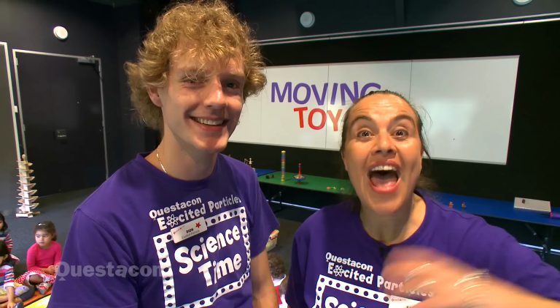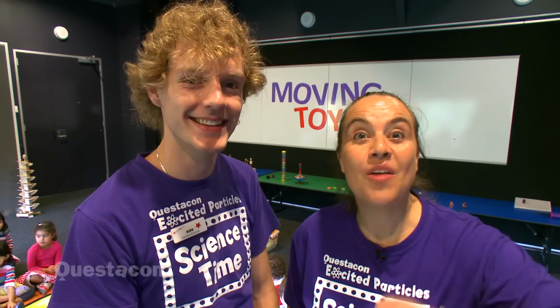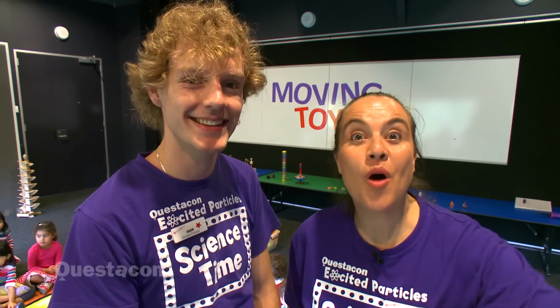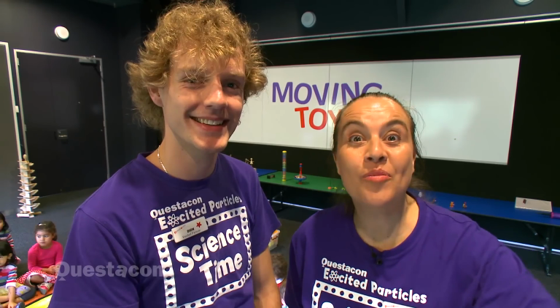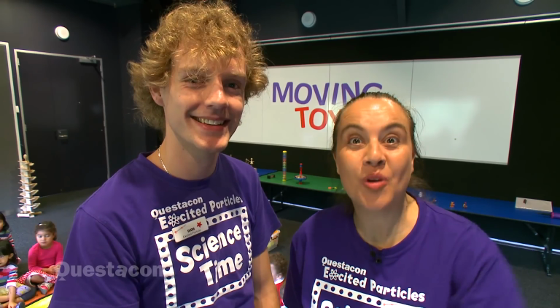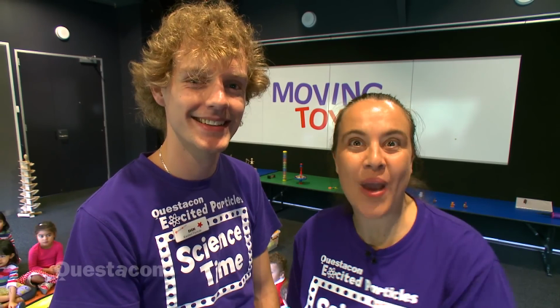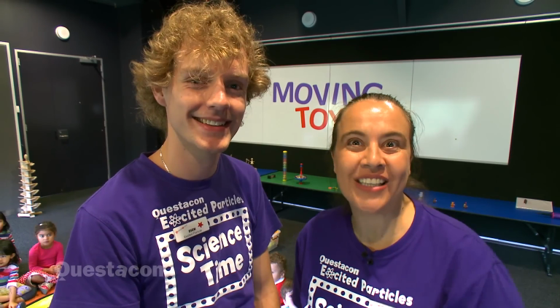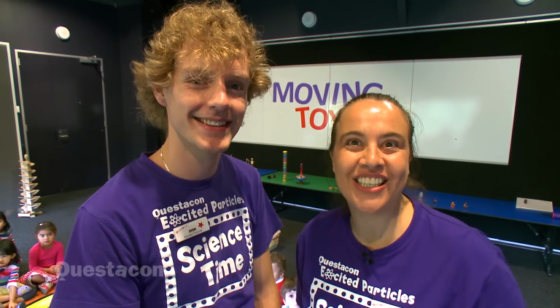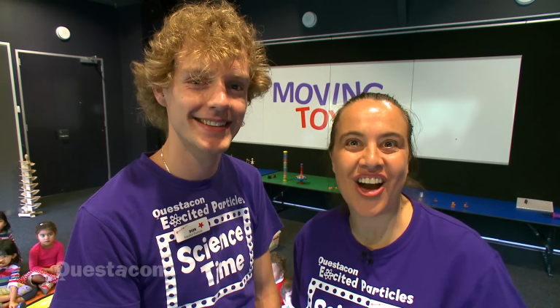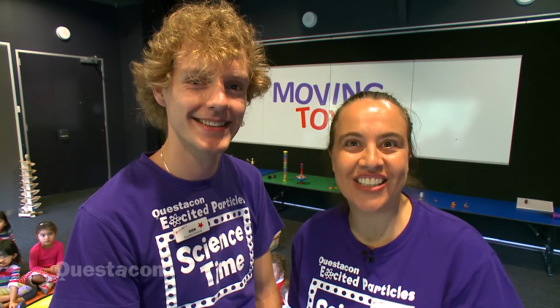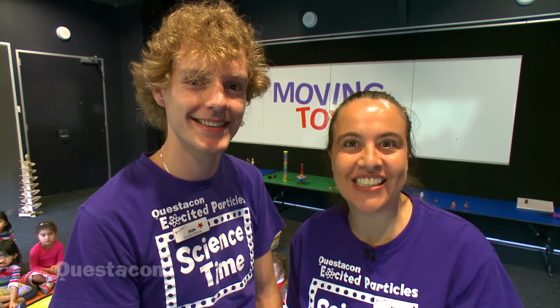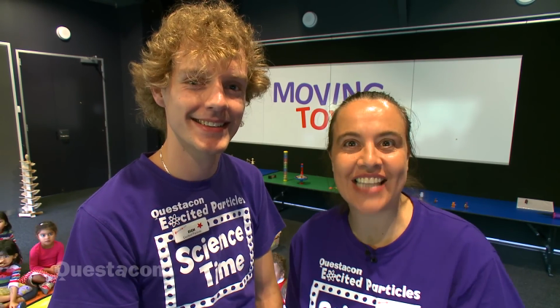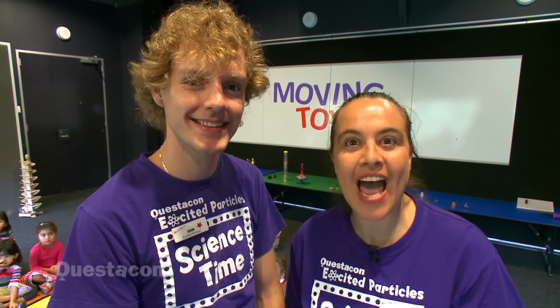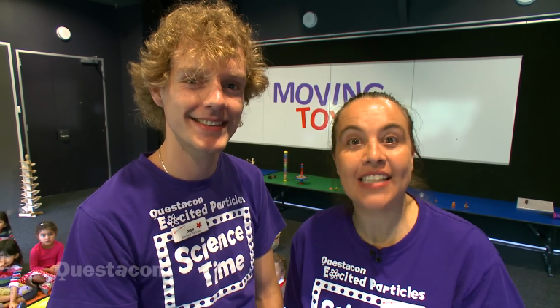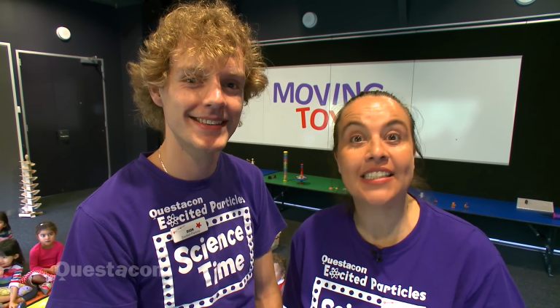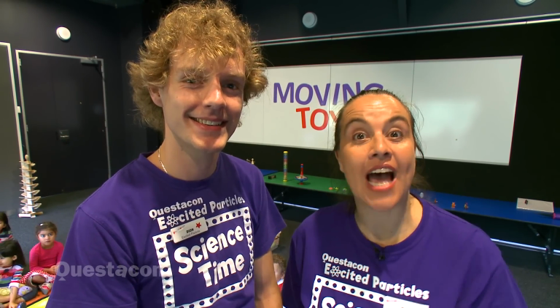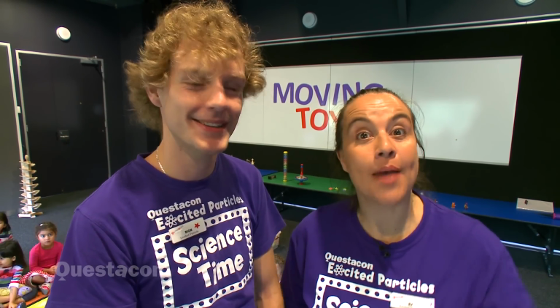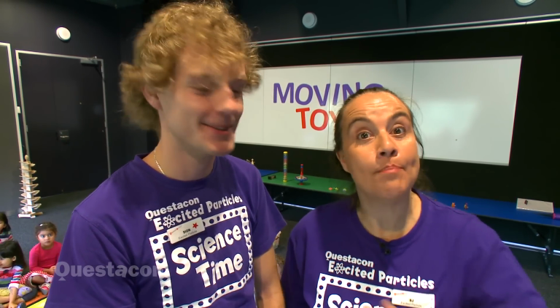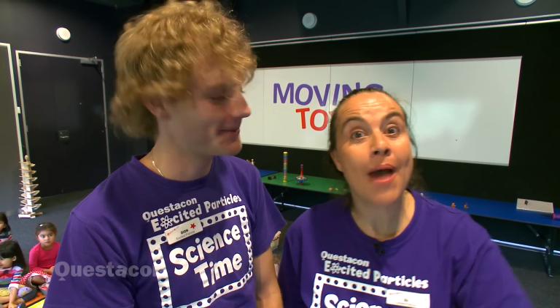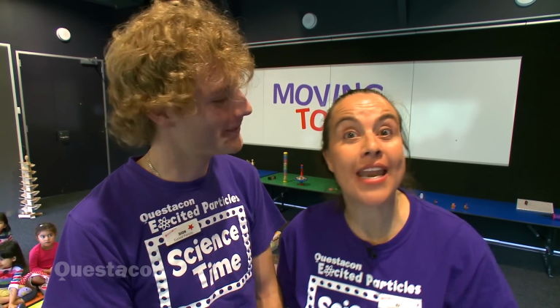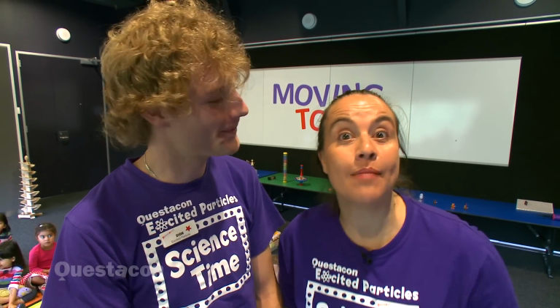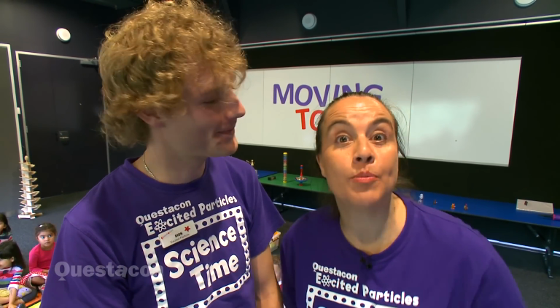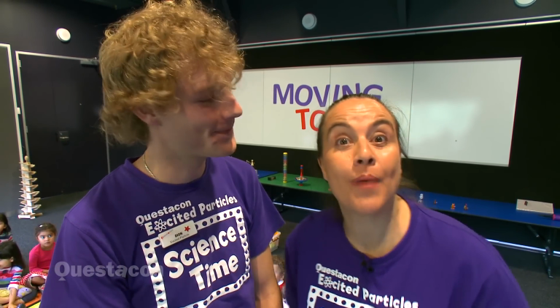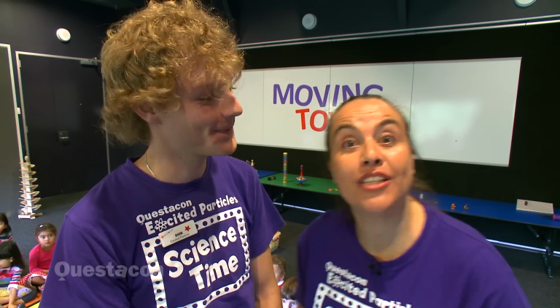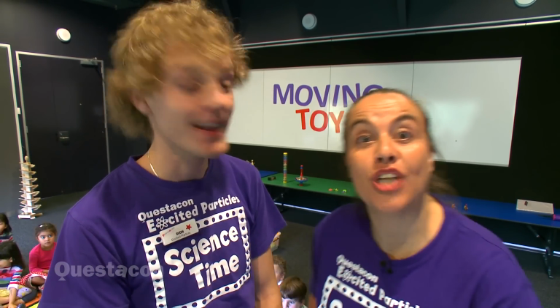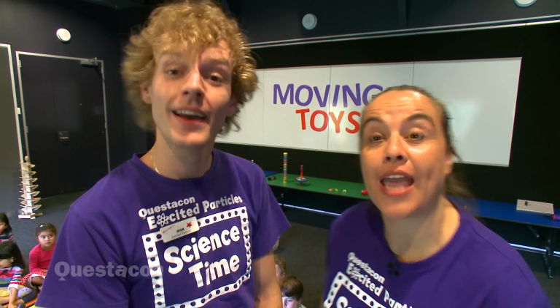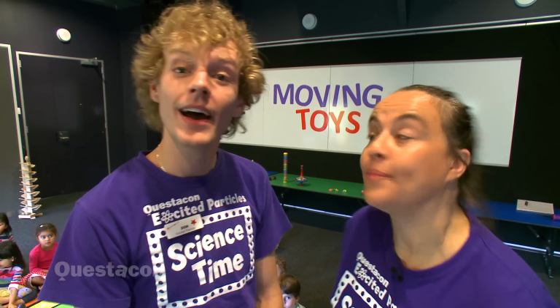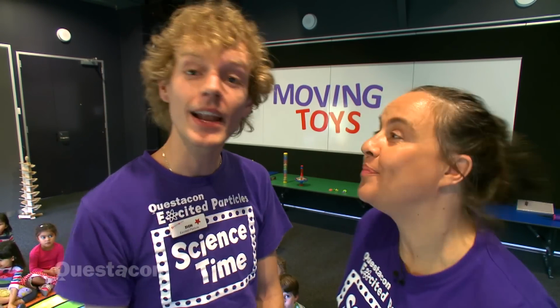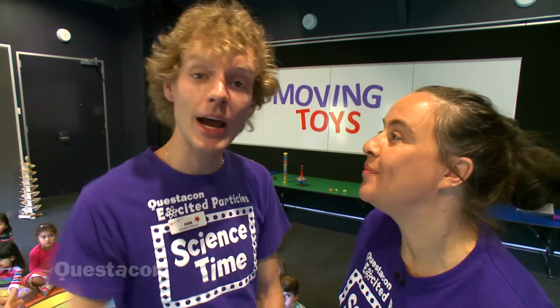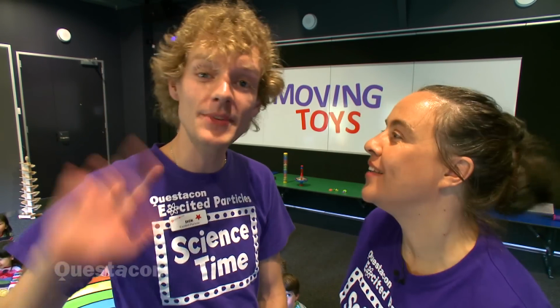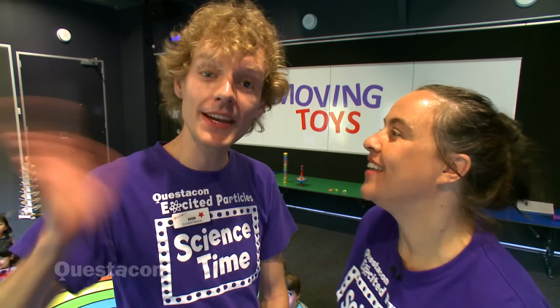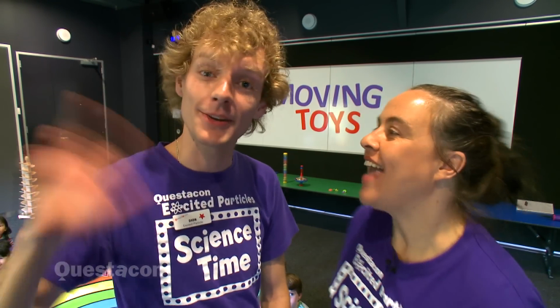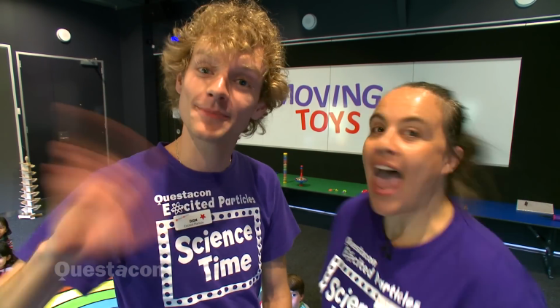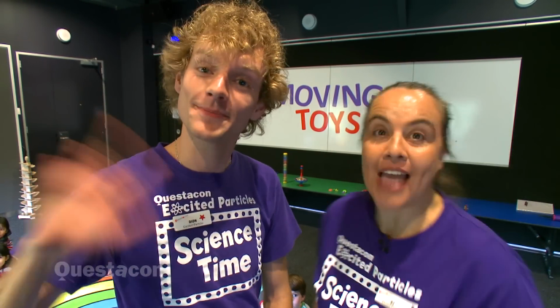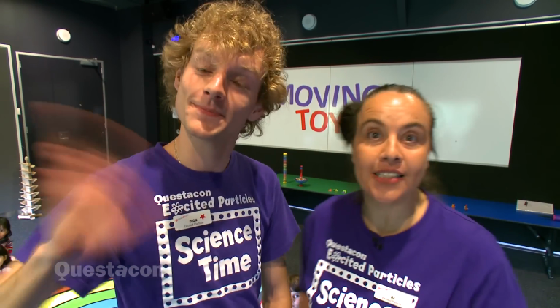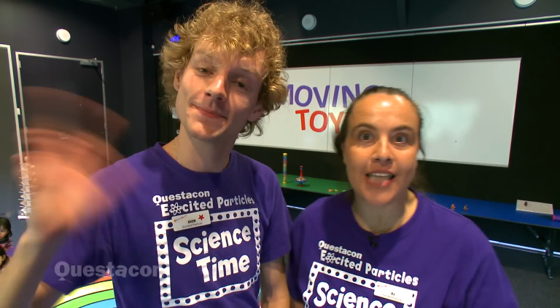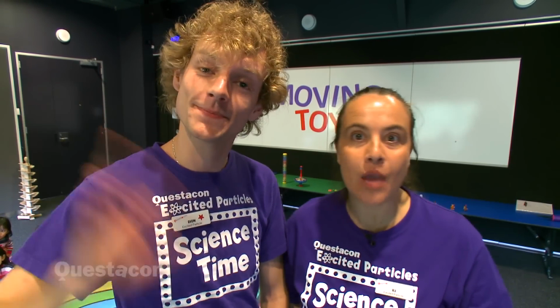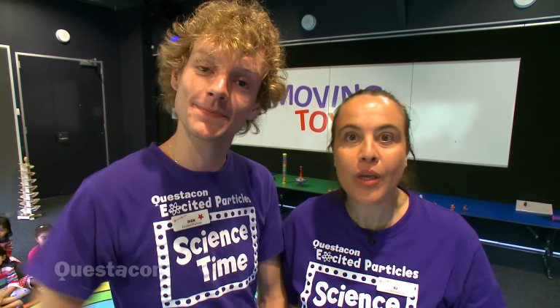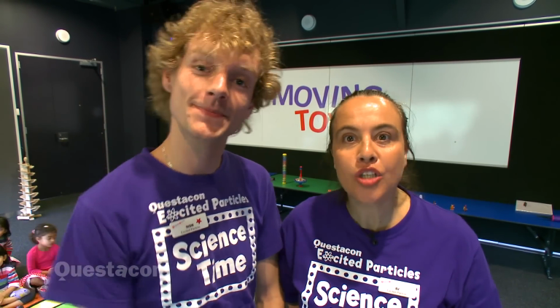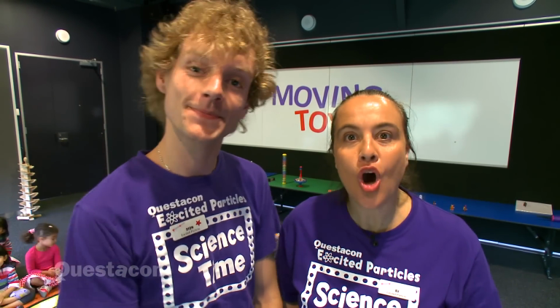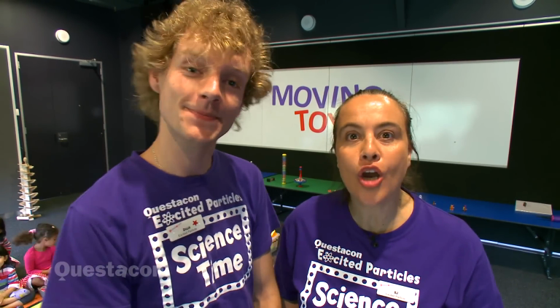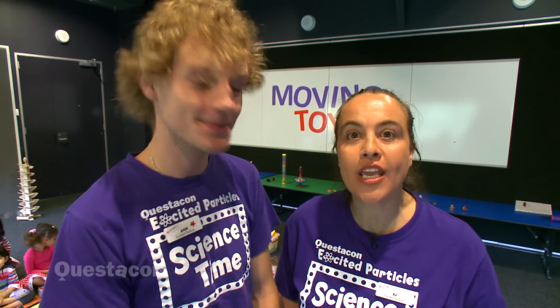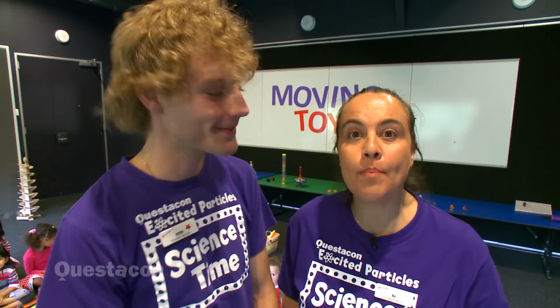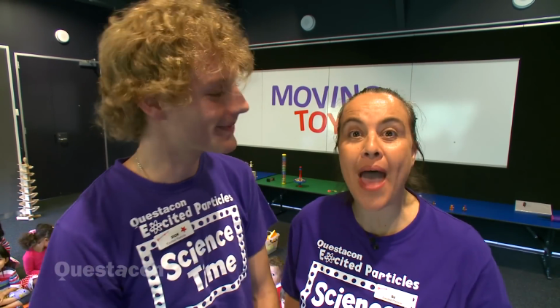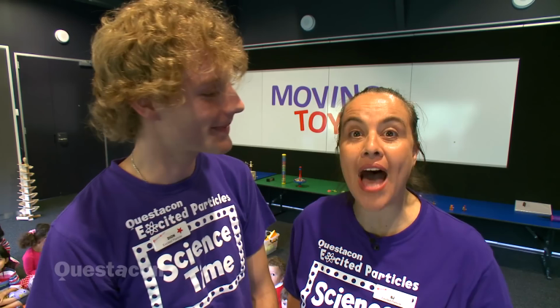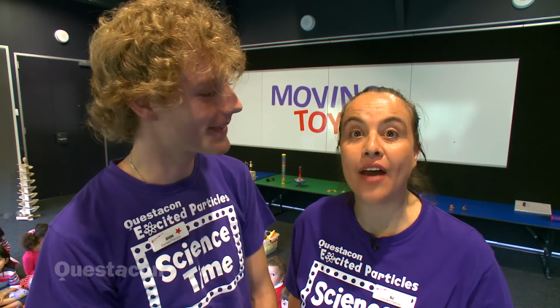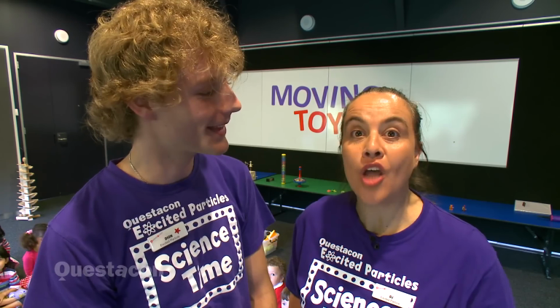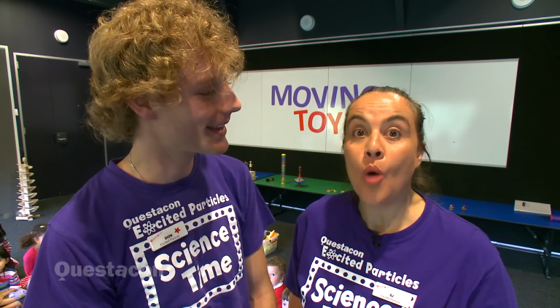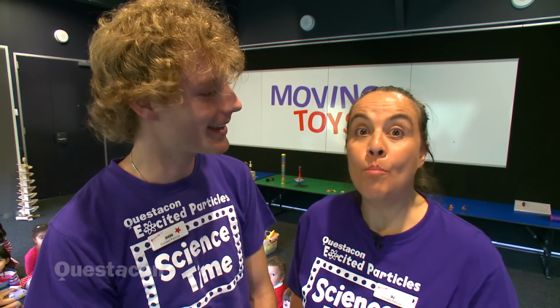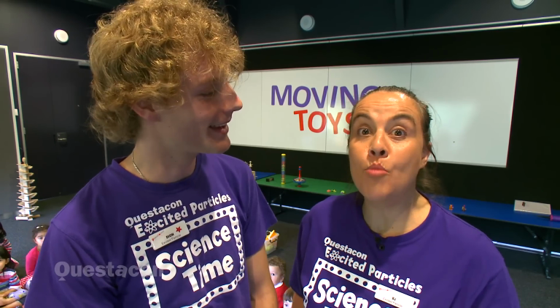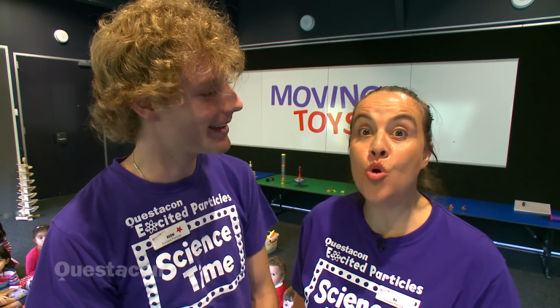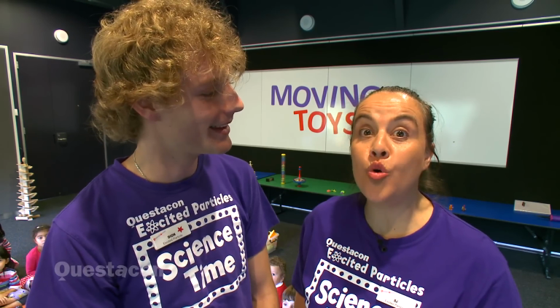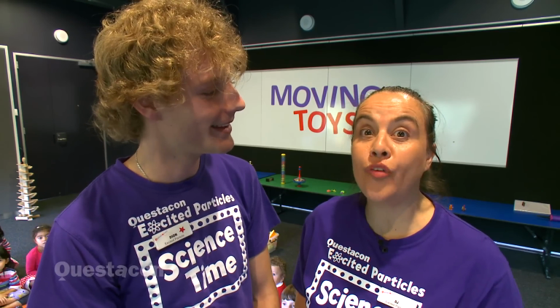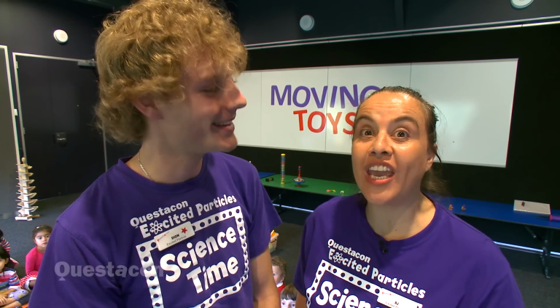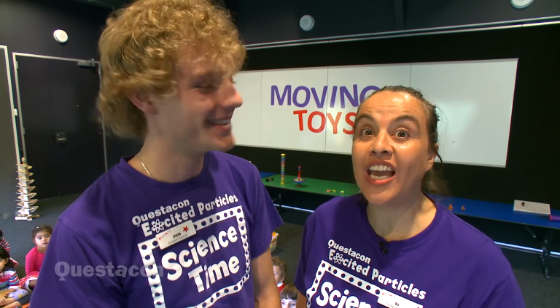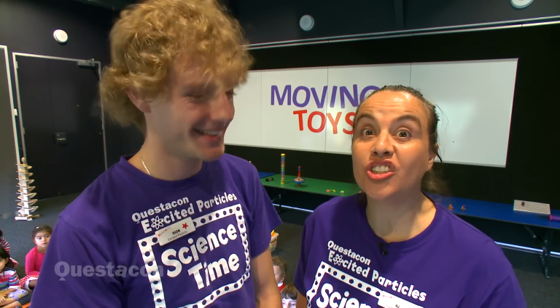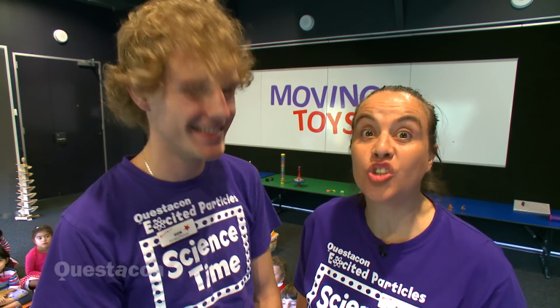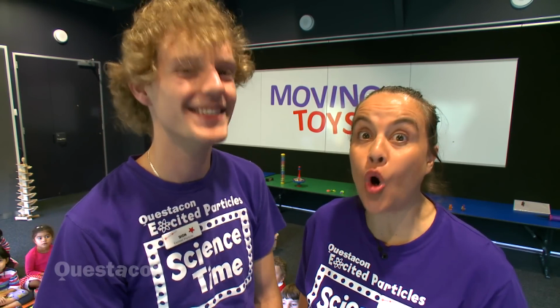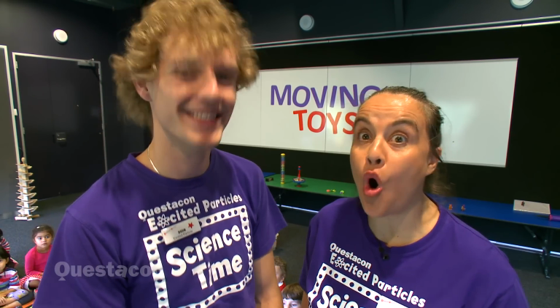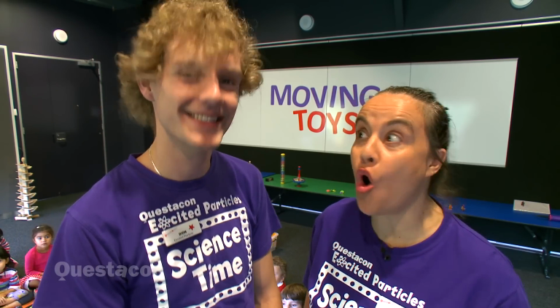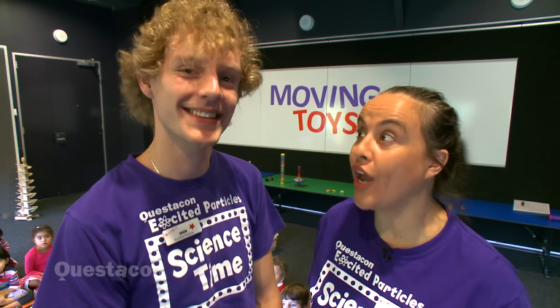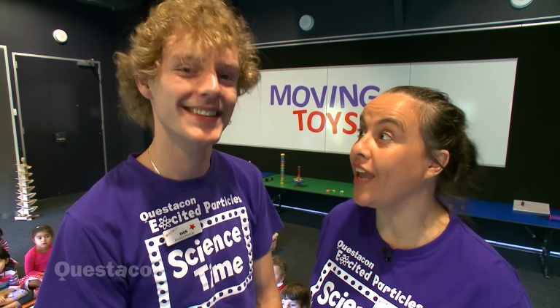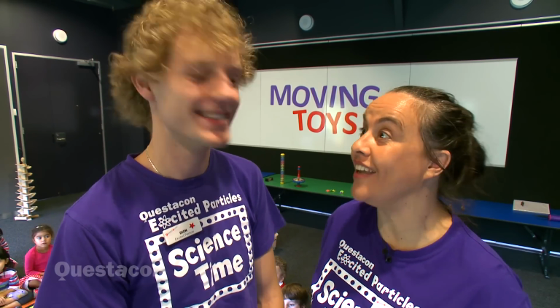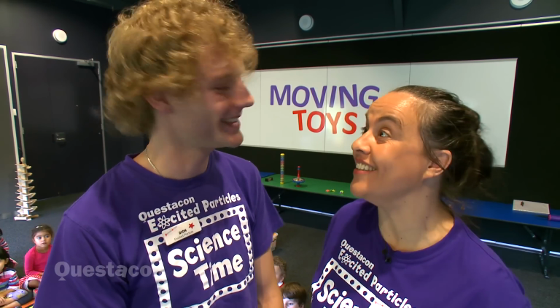Hi, welcome to Questacon Science Time. My name's BJ and I'm Dion, and today we're talking about moving toys.